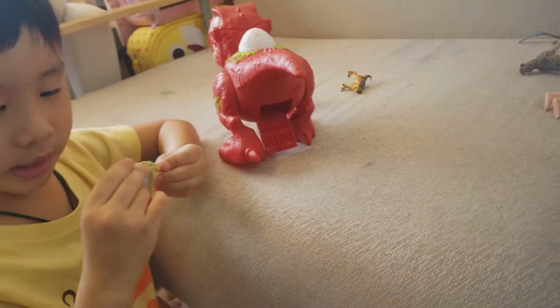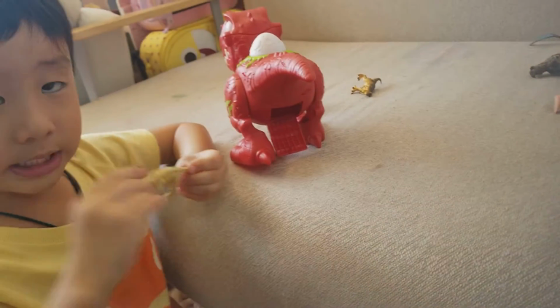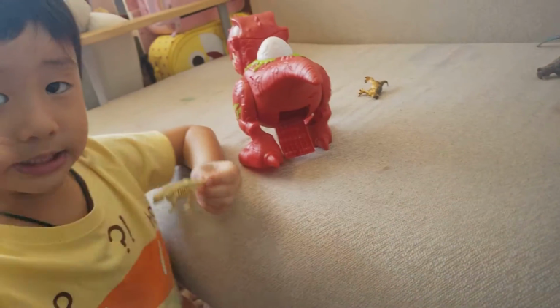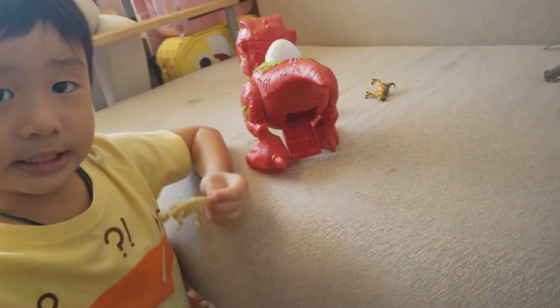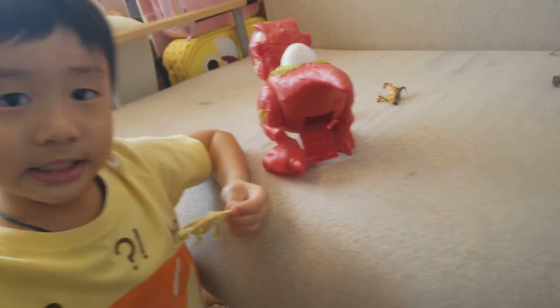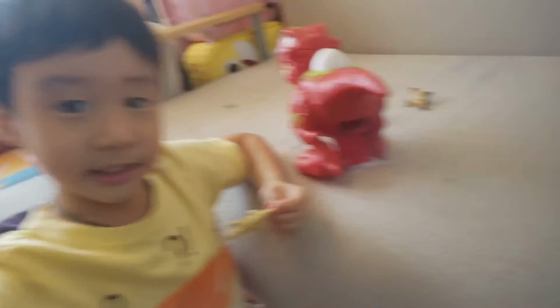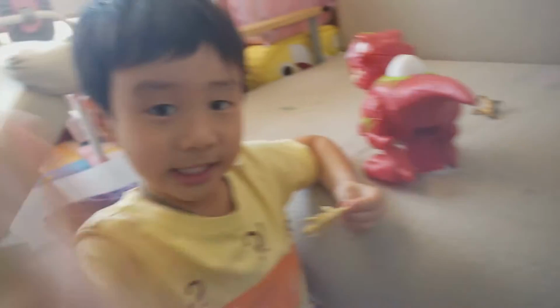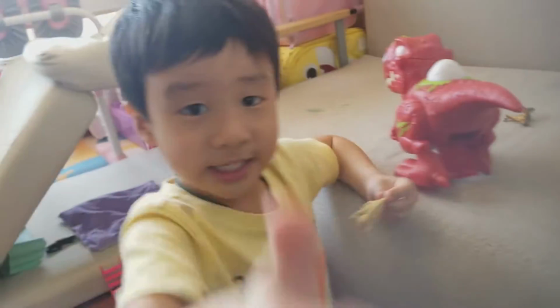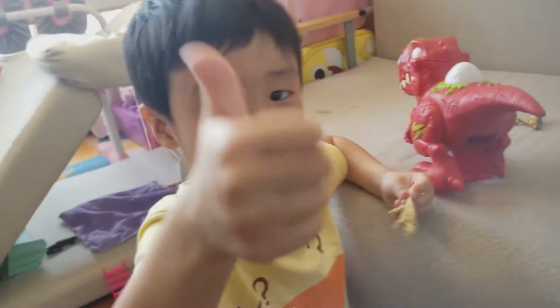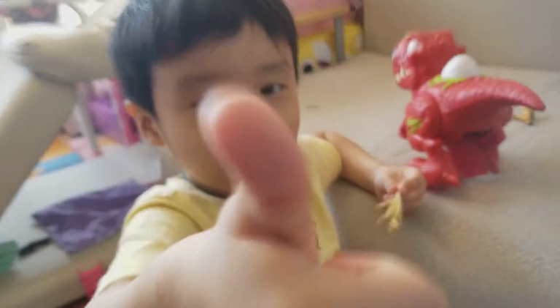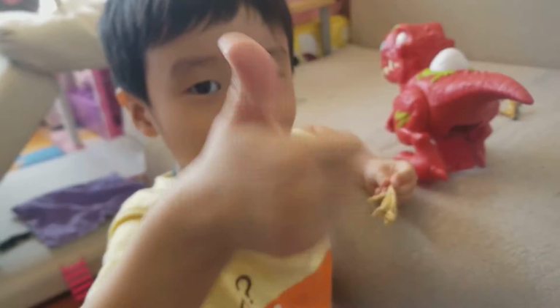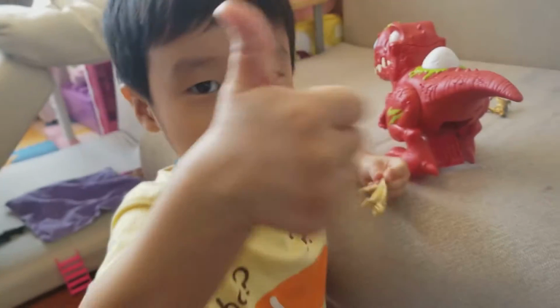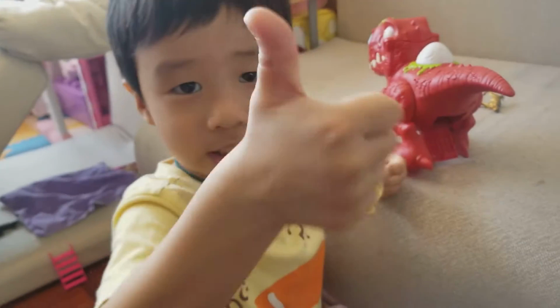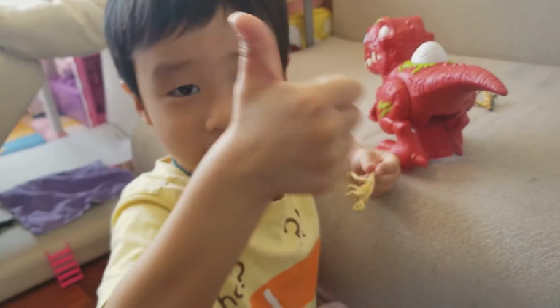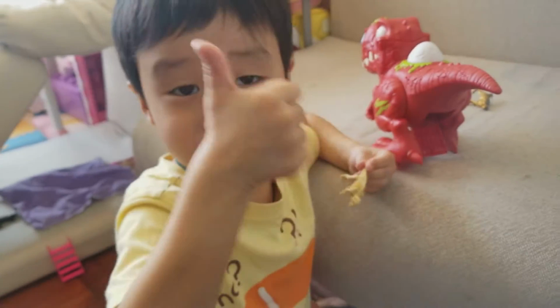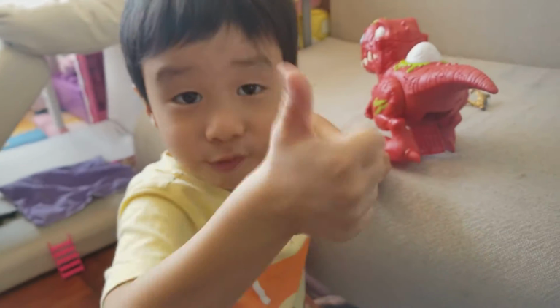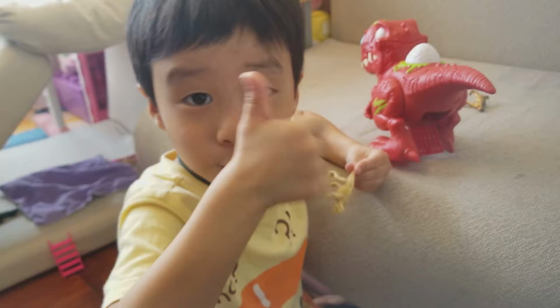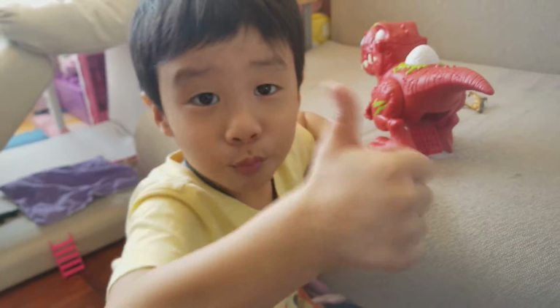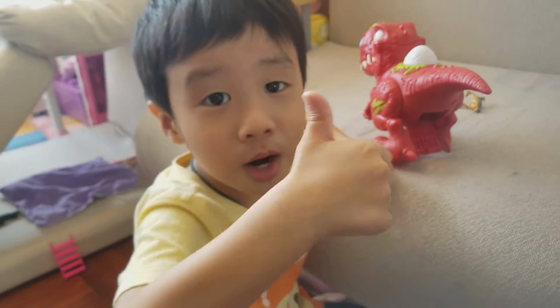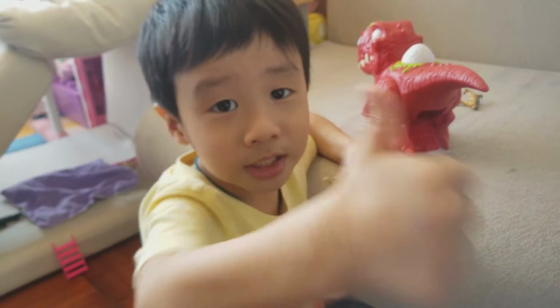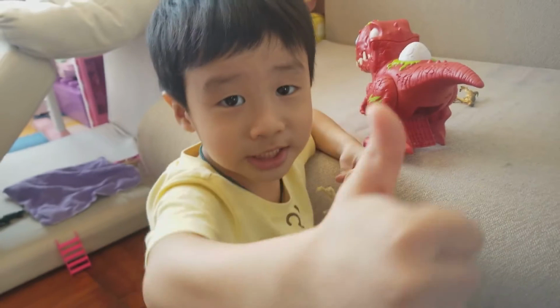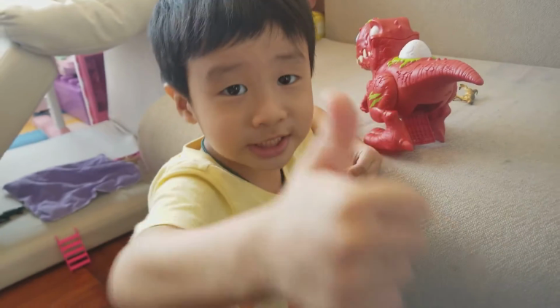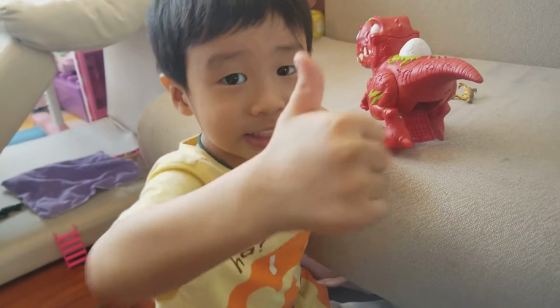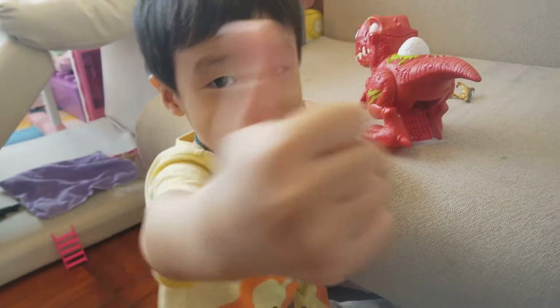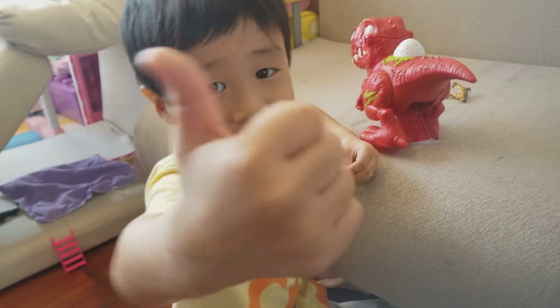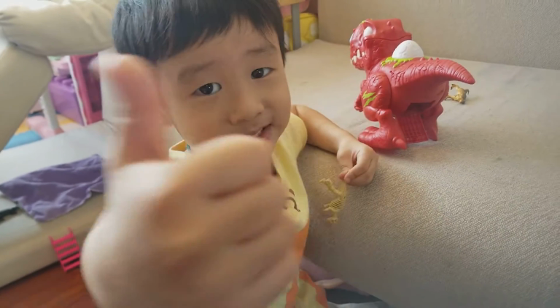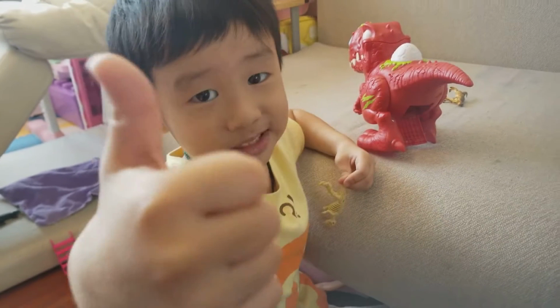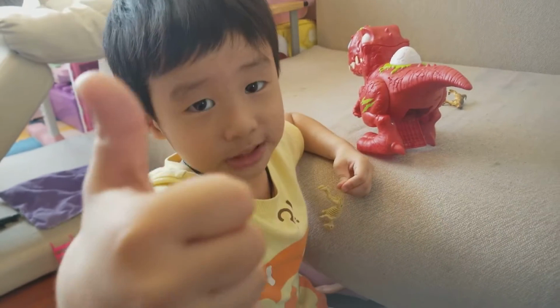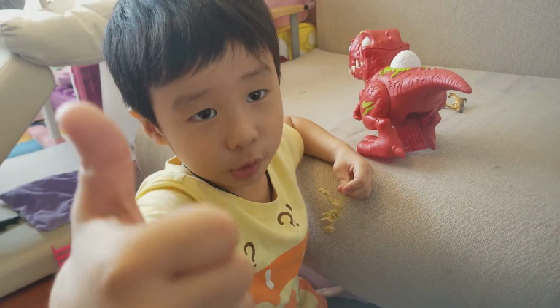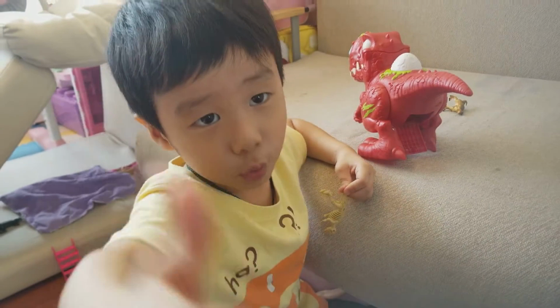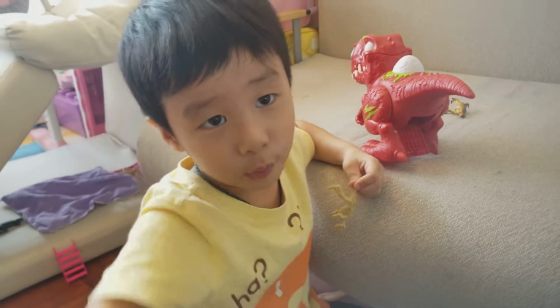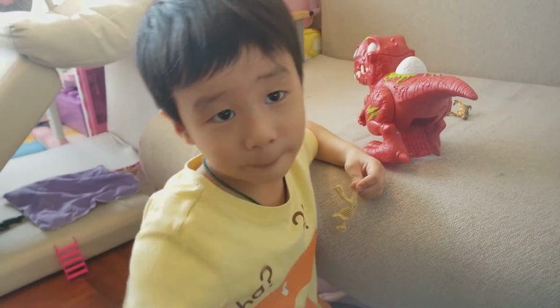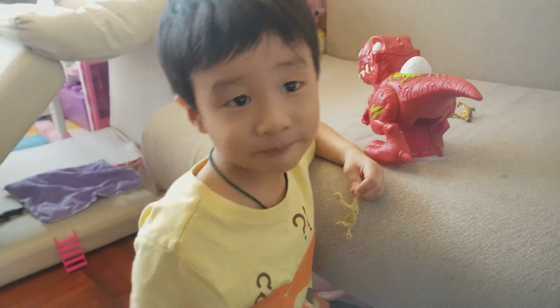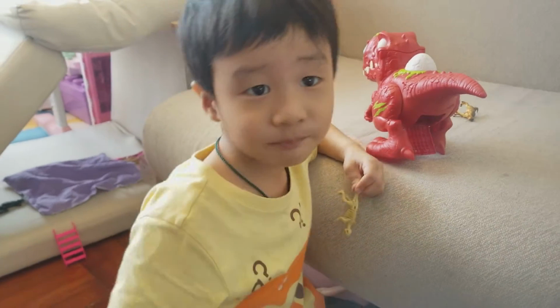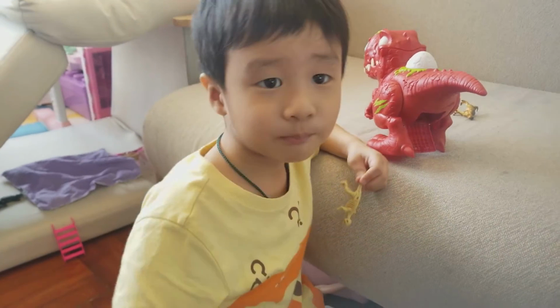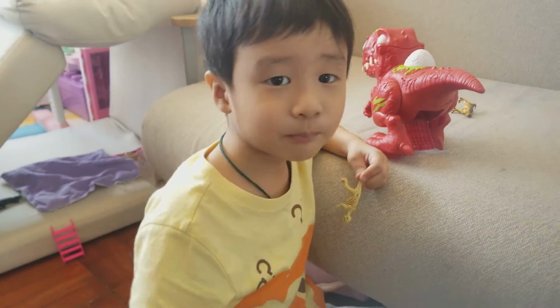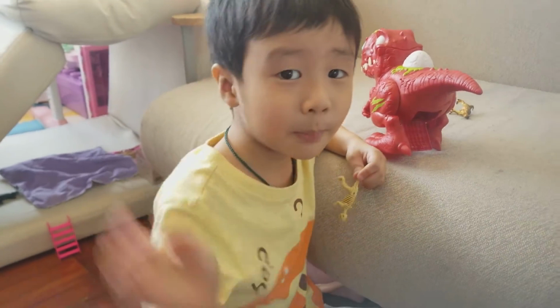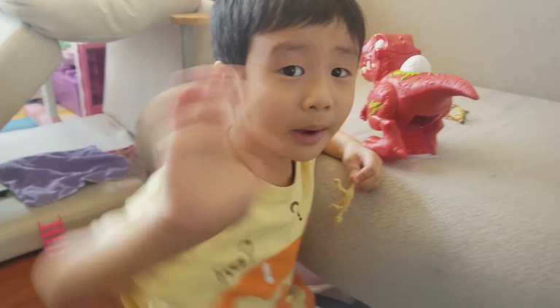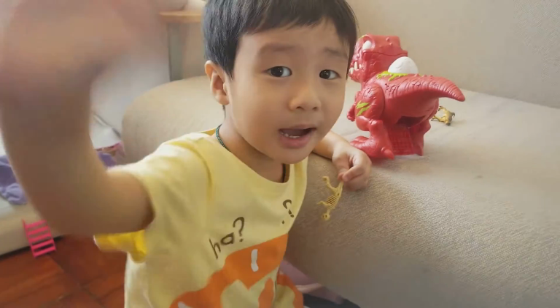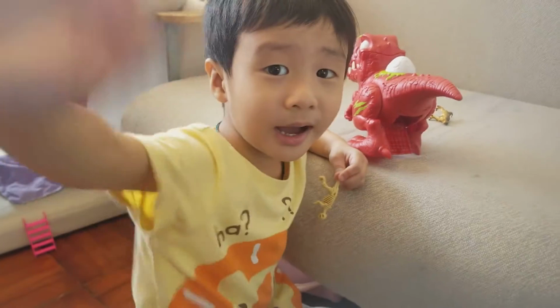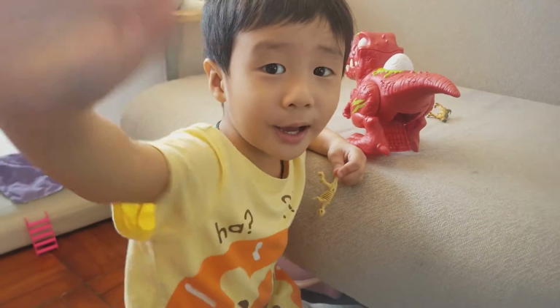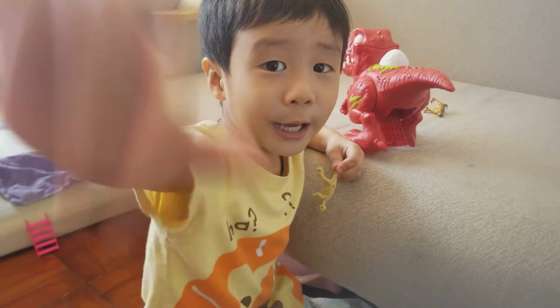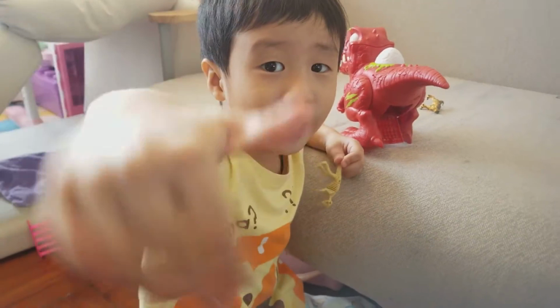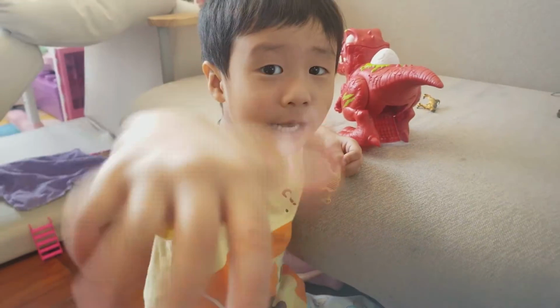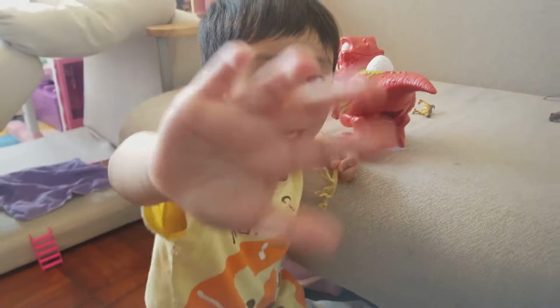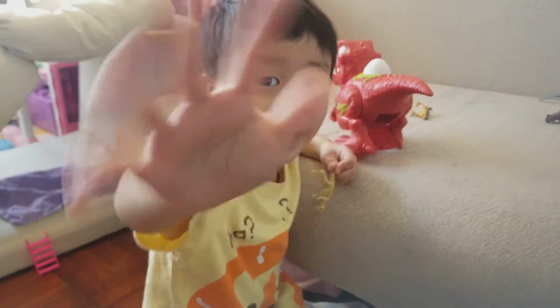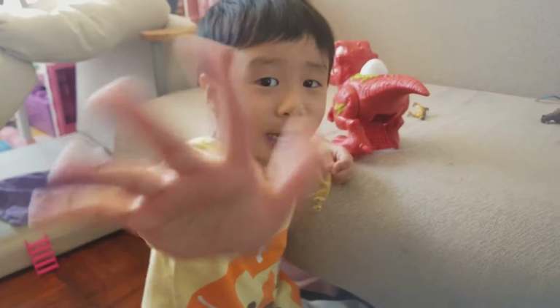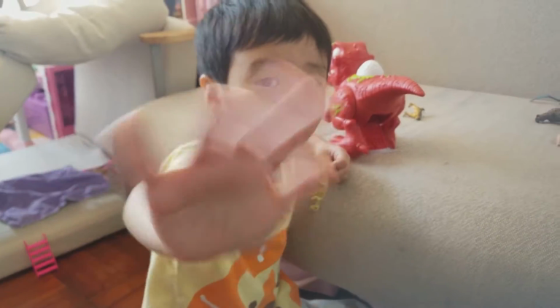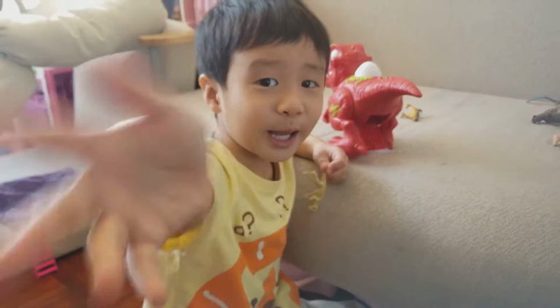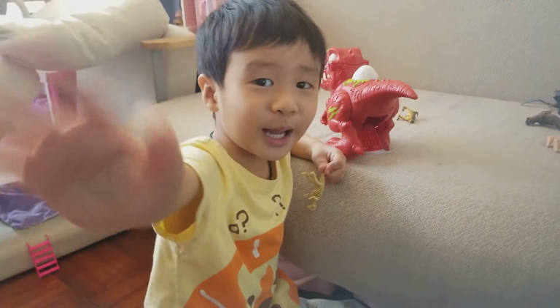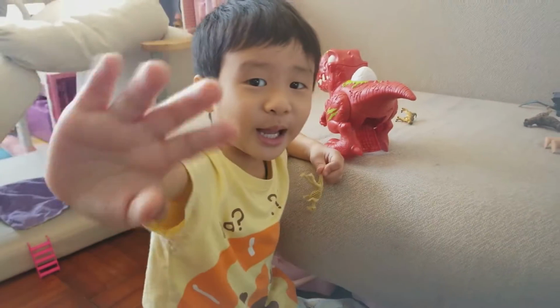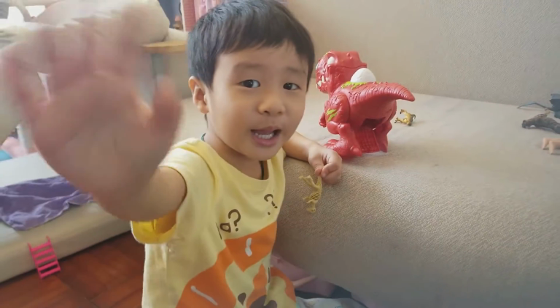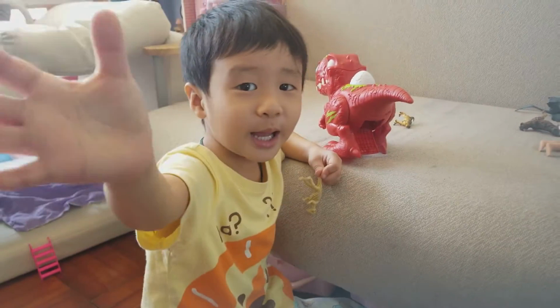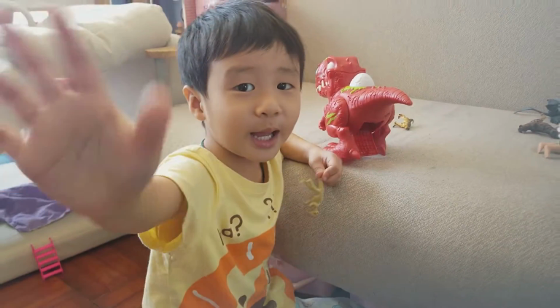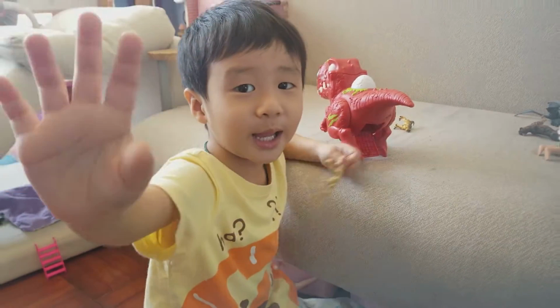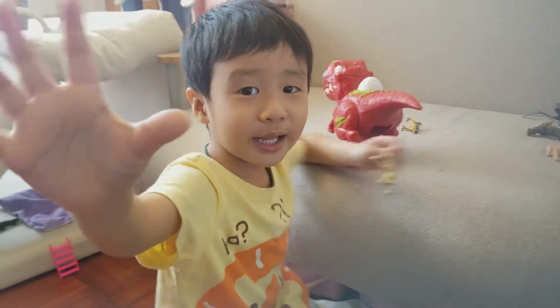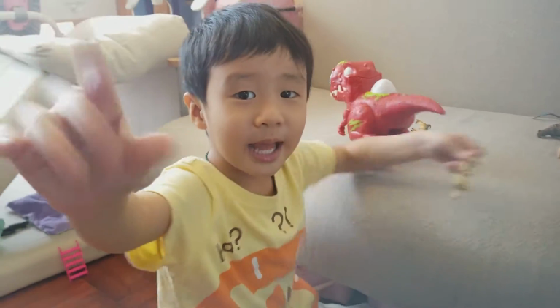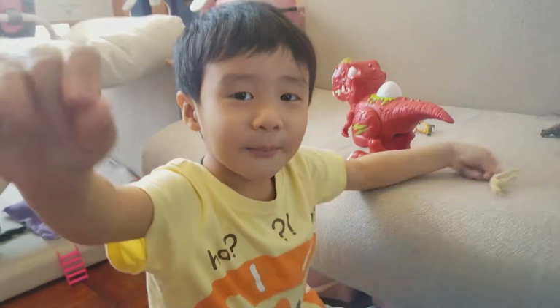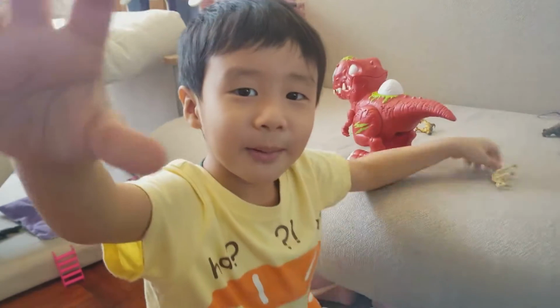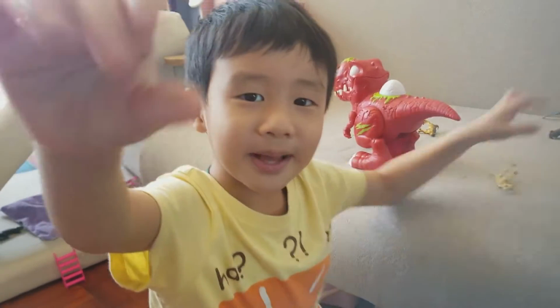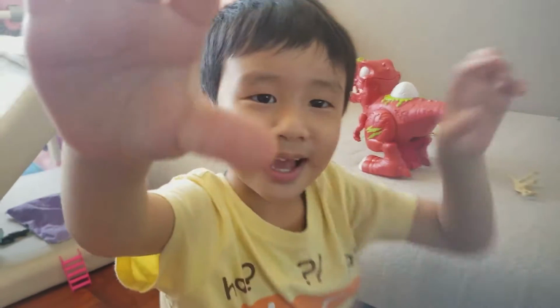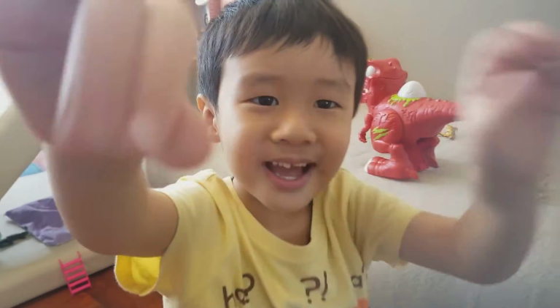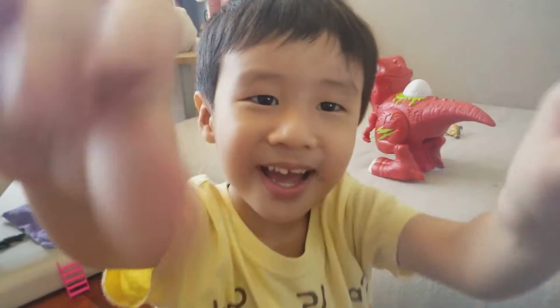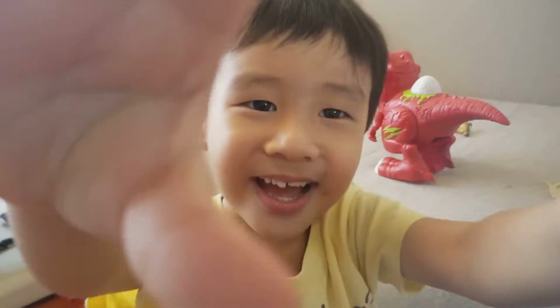Thank you guys for watching this video. Bye! Bye!